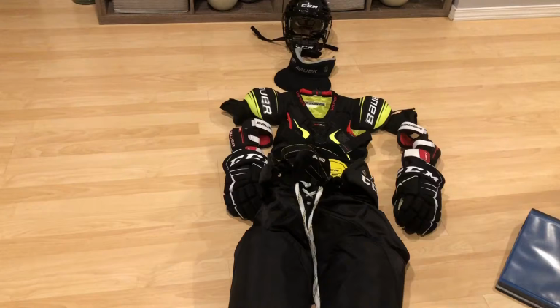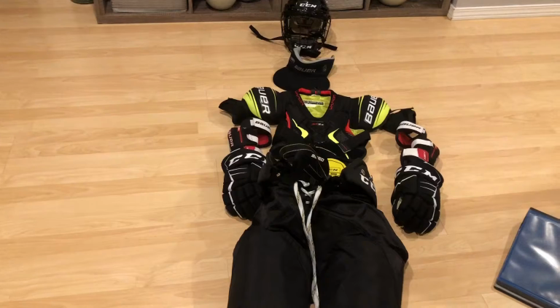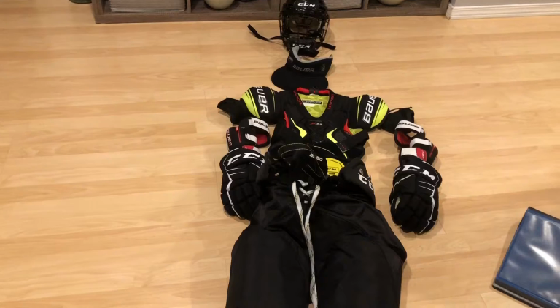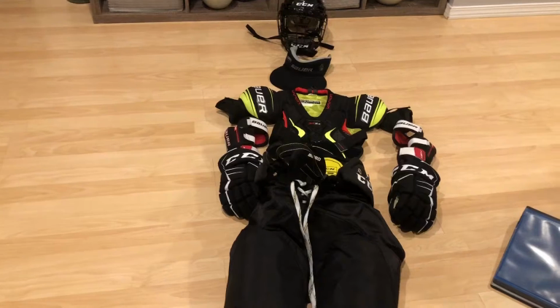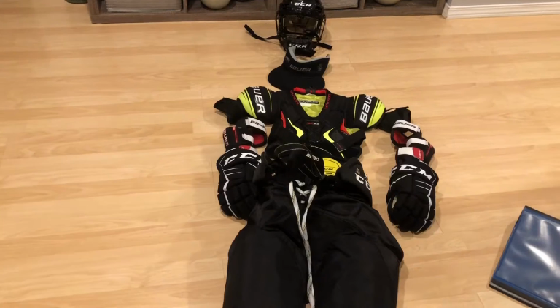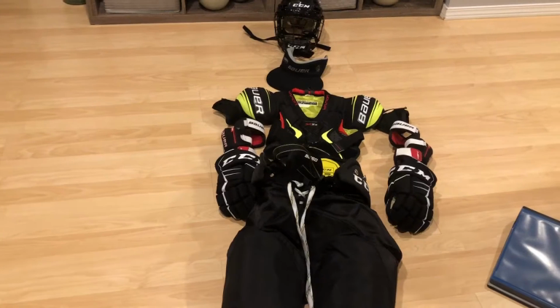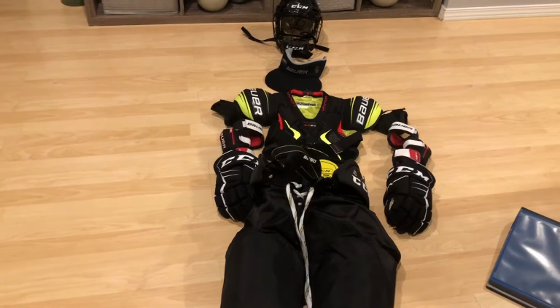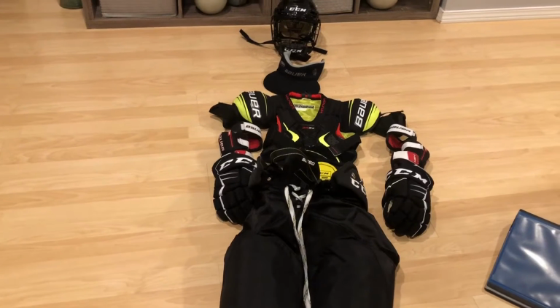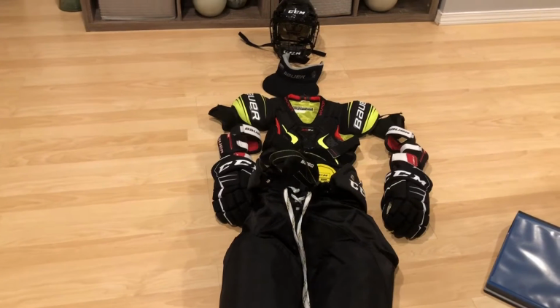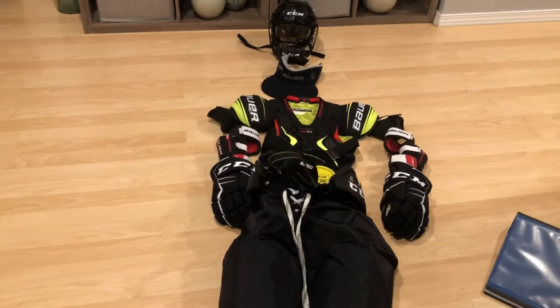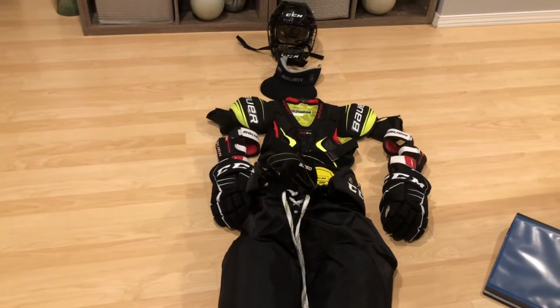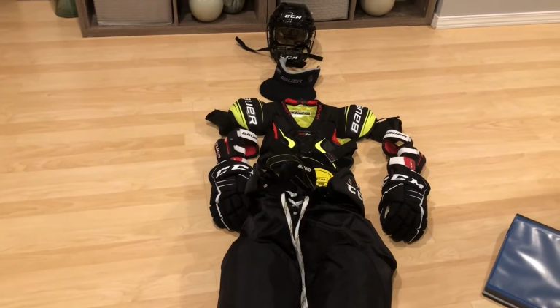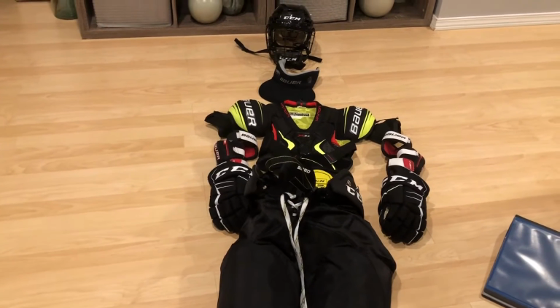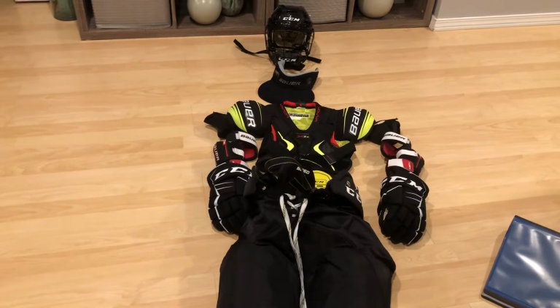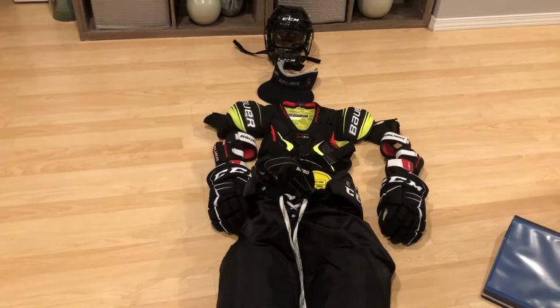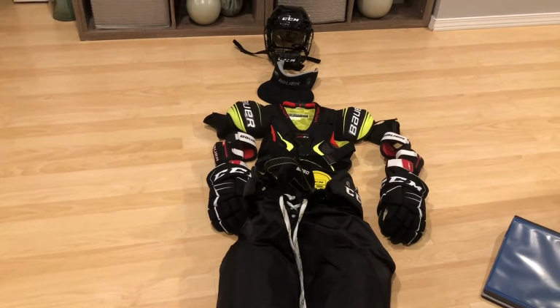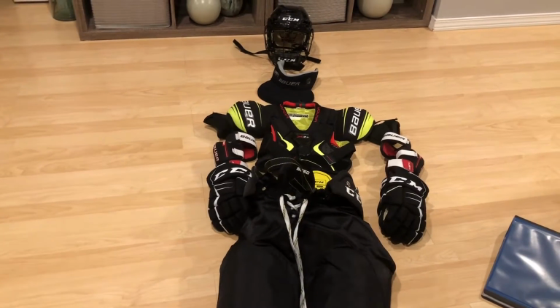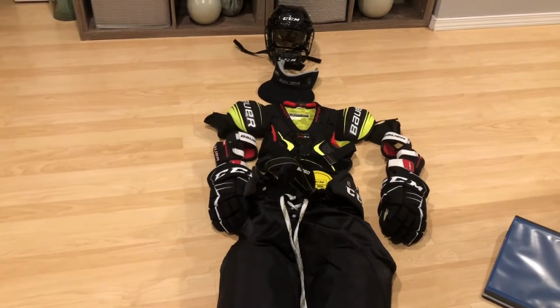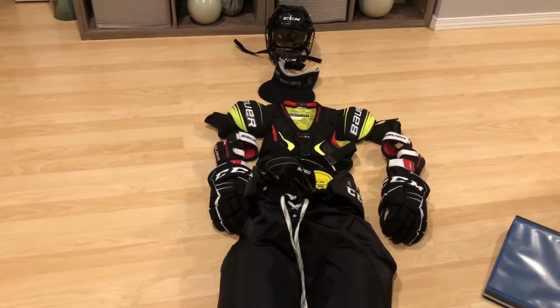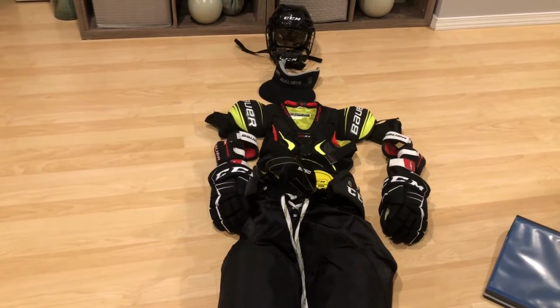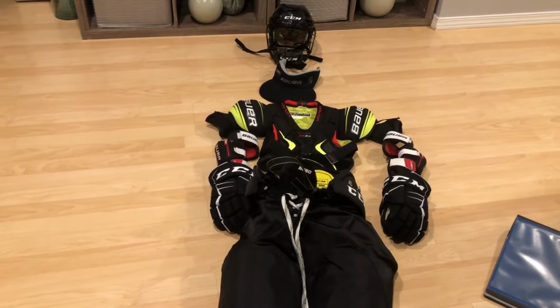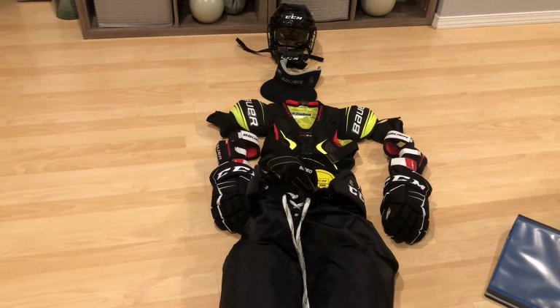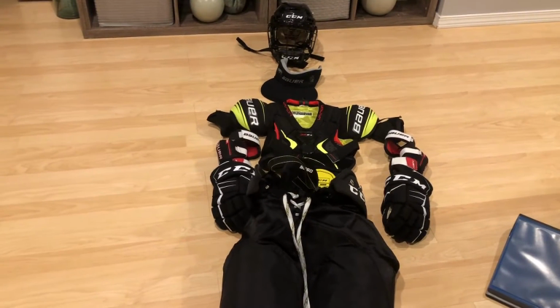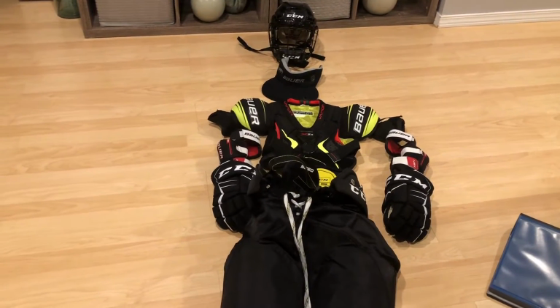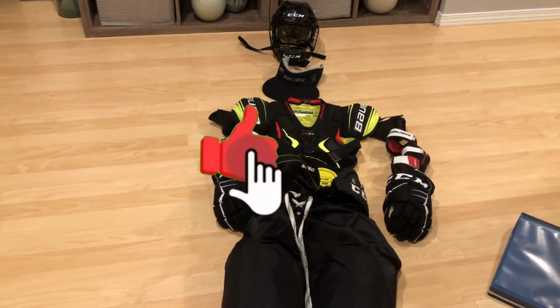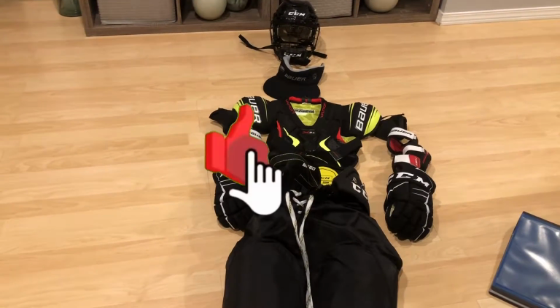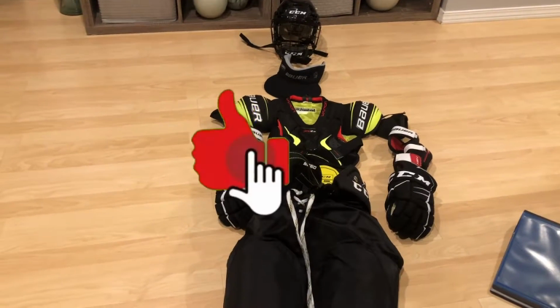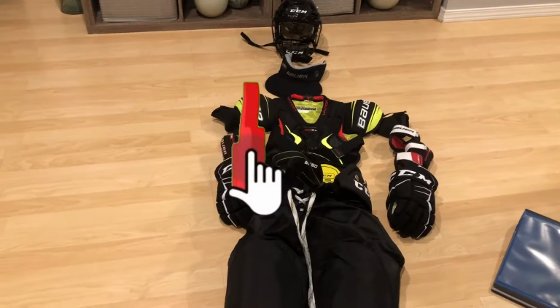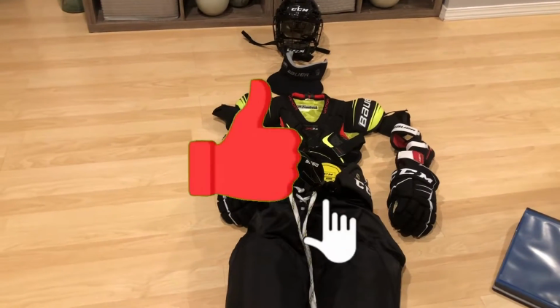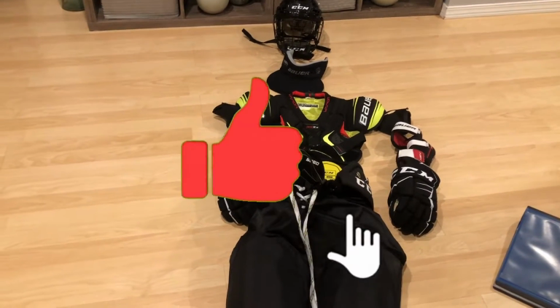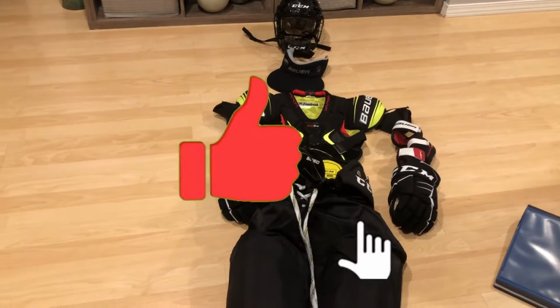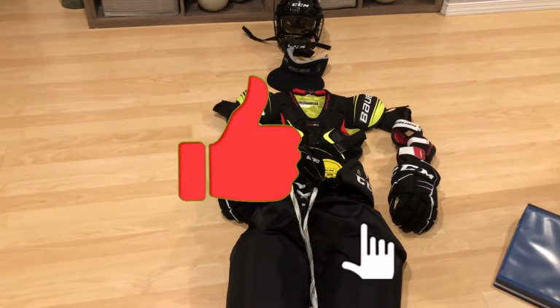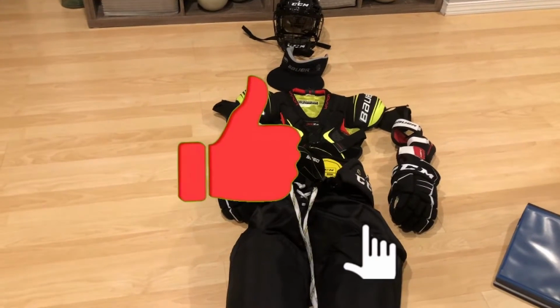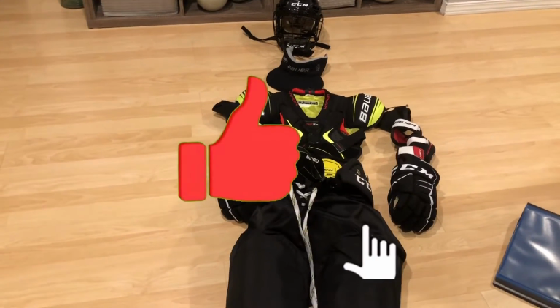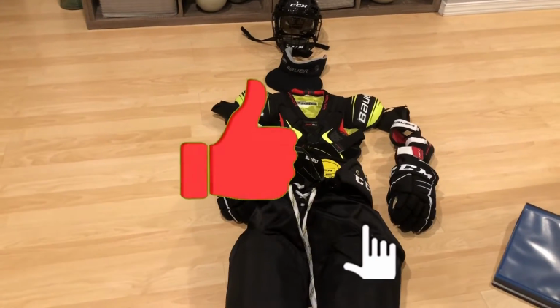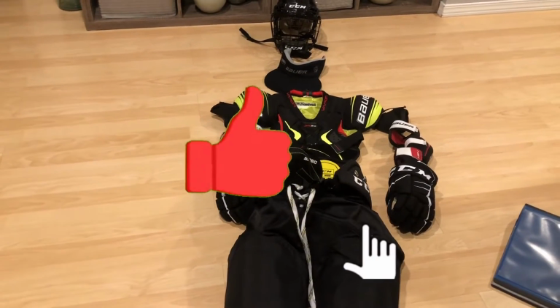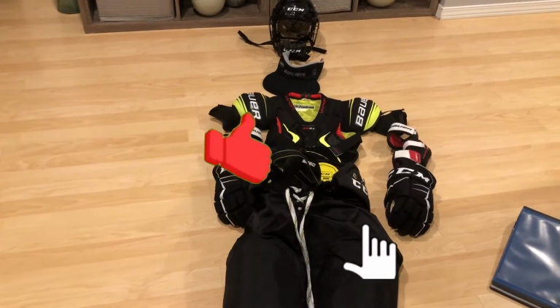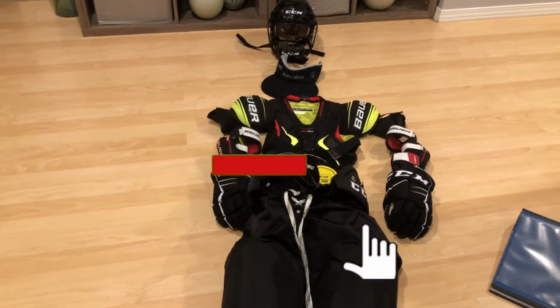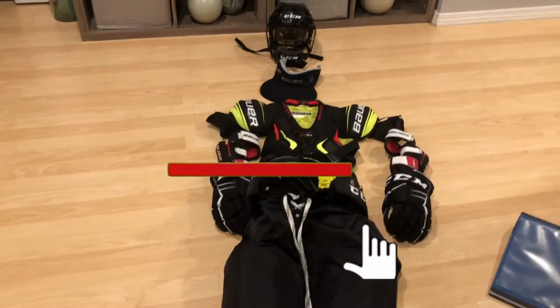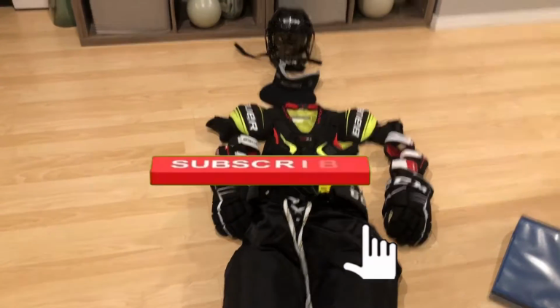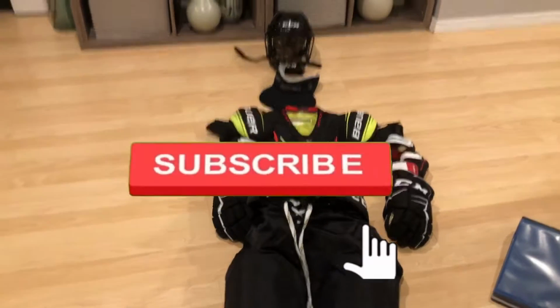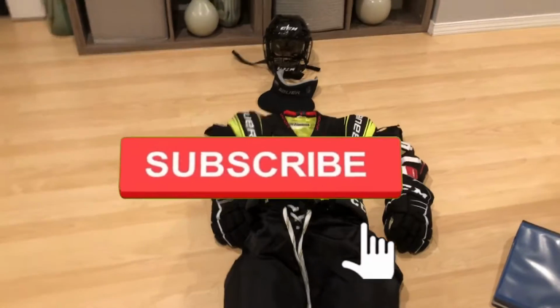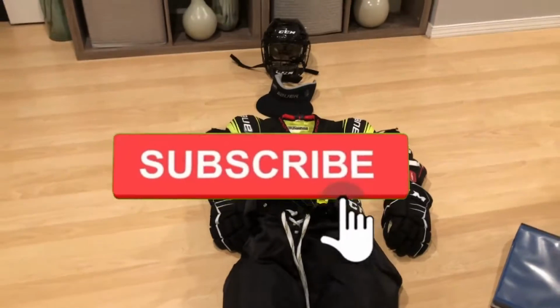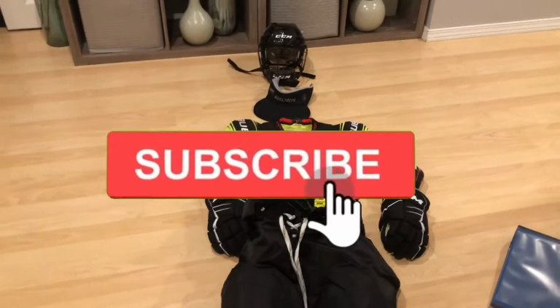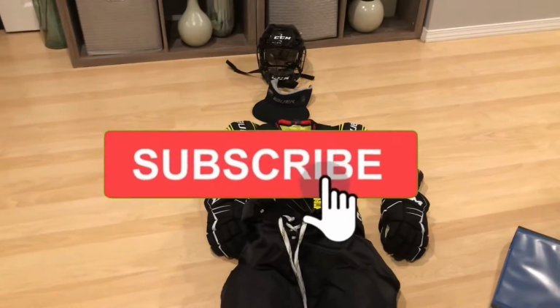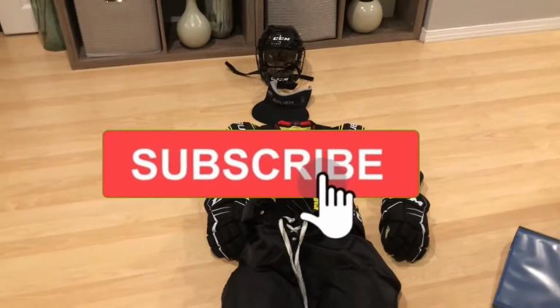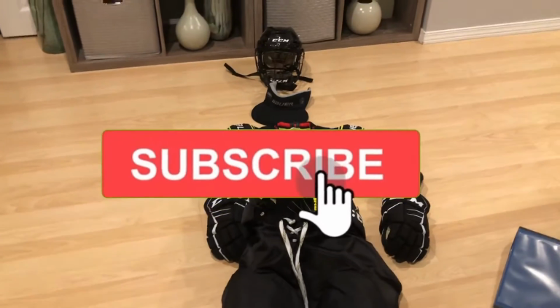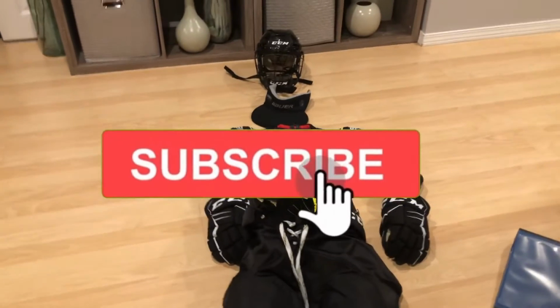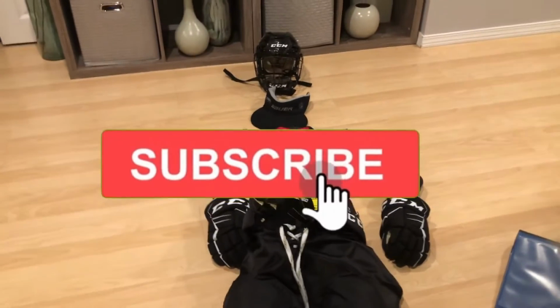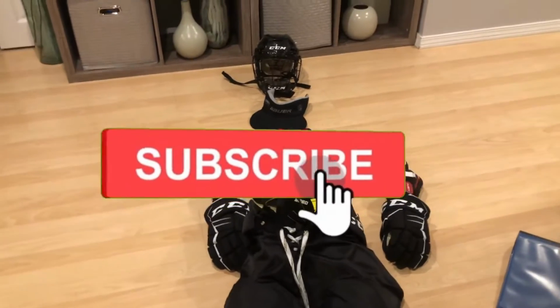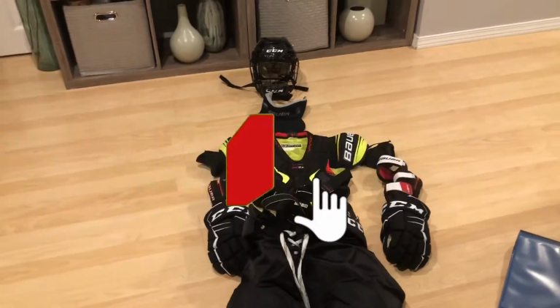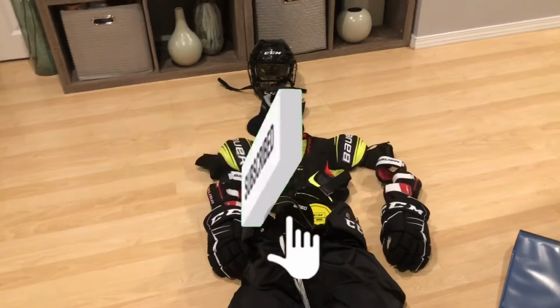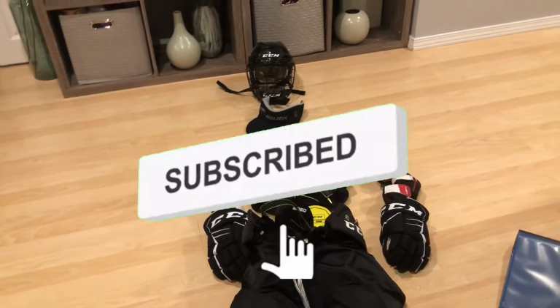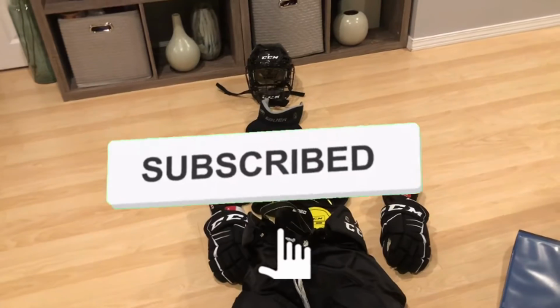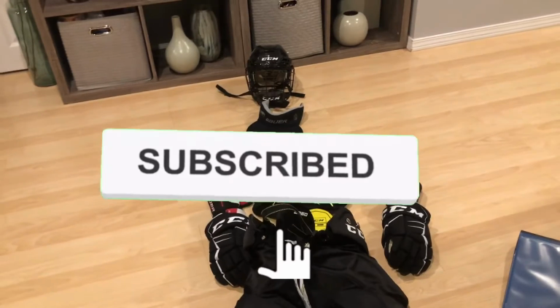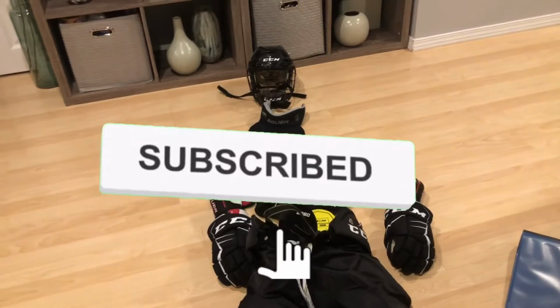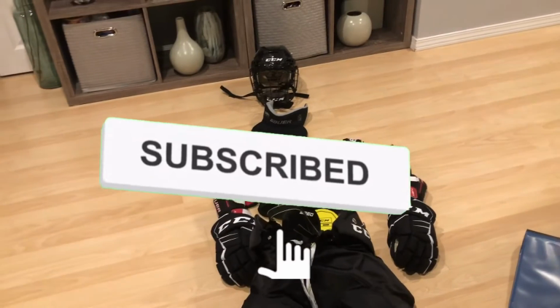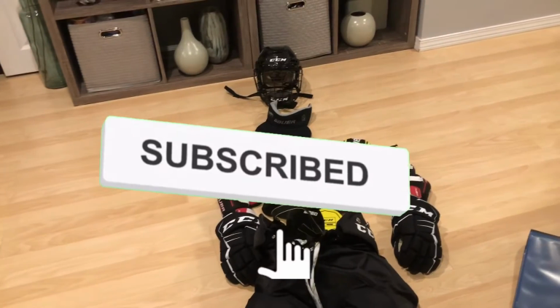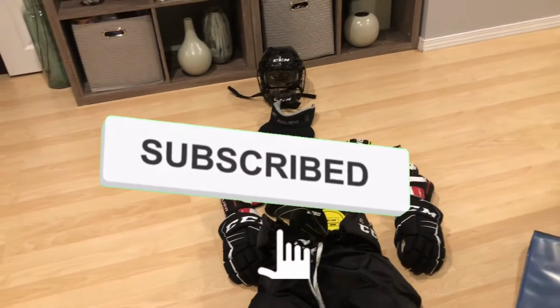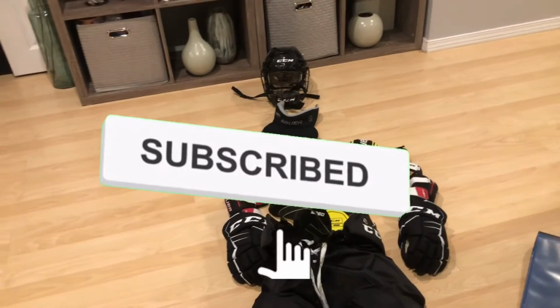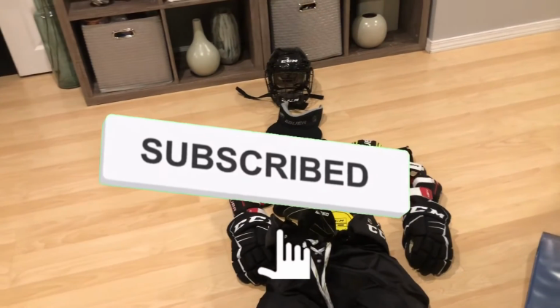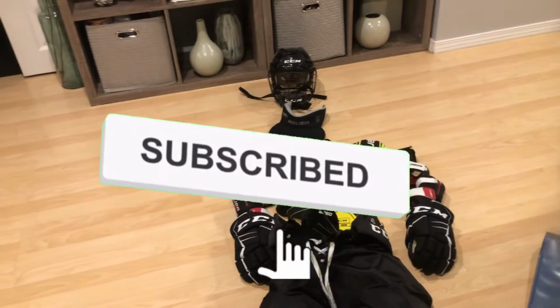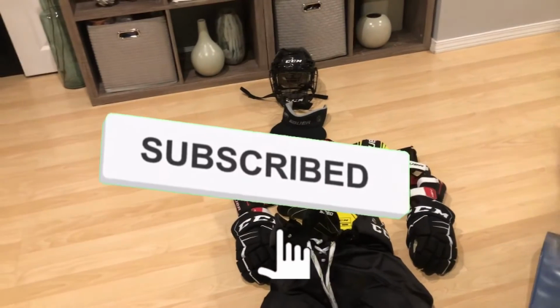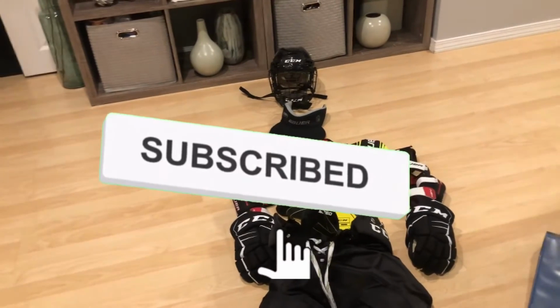Hey guys, it's Pocky here, and in today's video I'm going to be showing you what's inside my hockey bag.